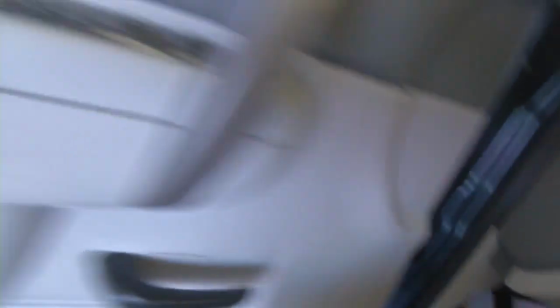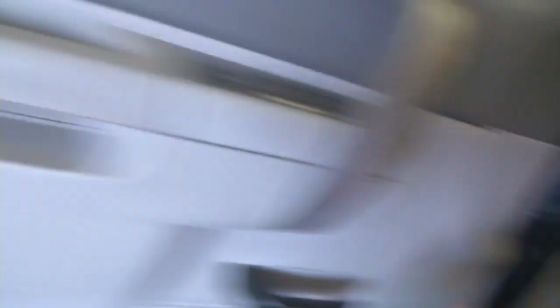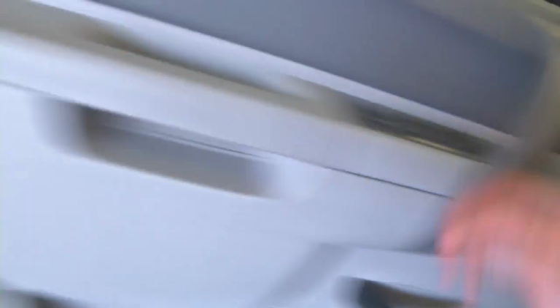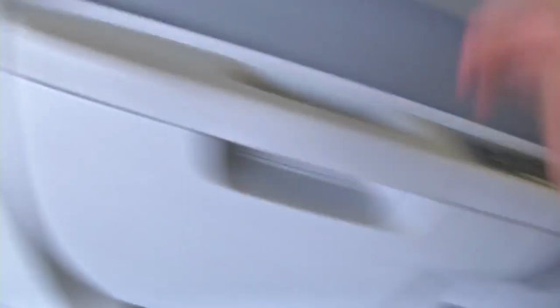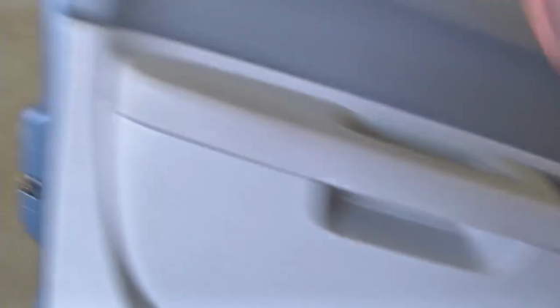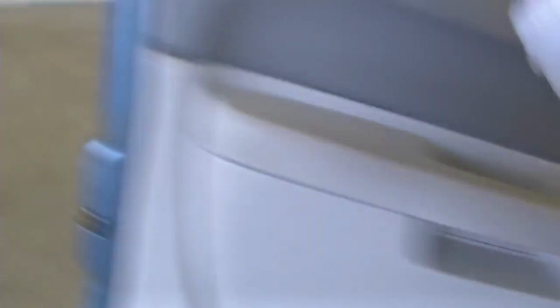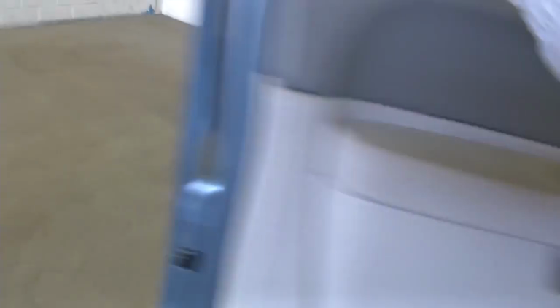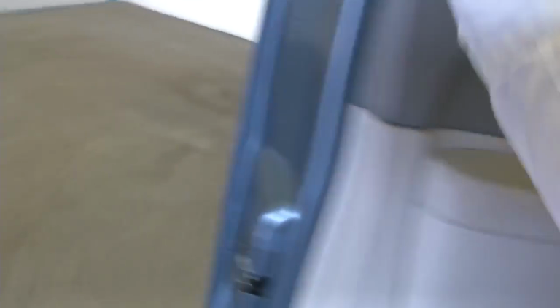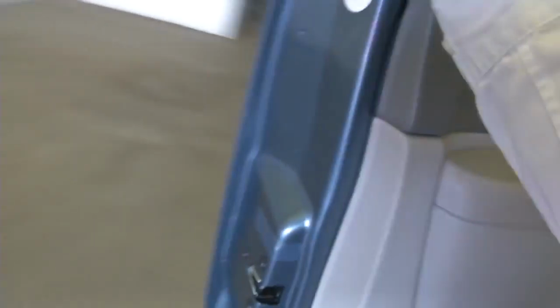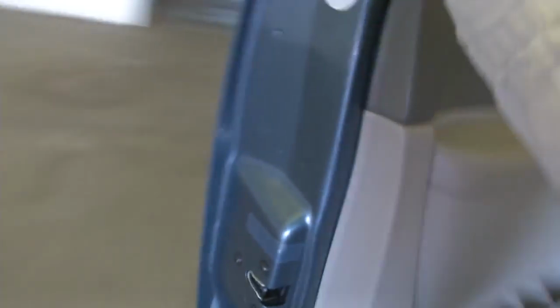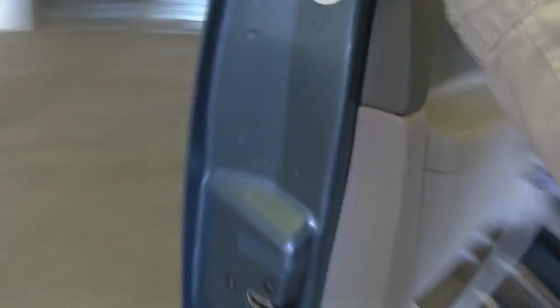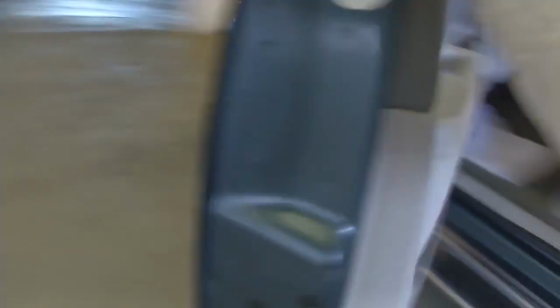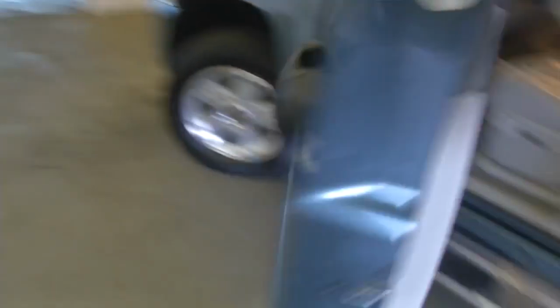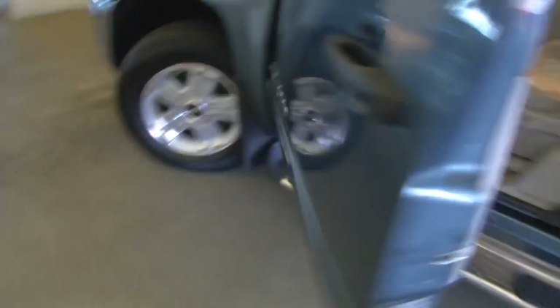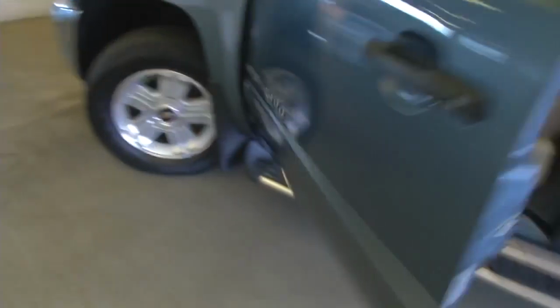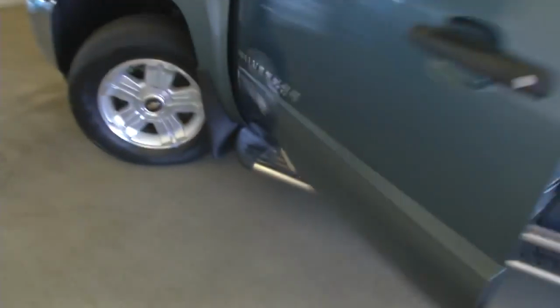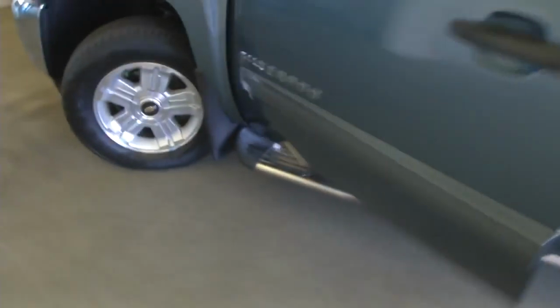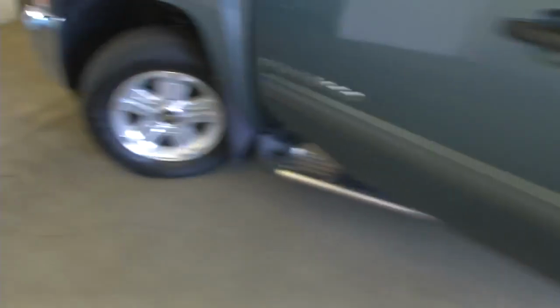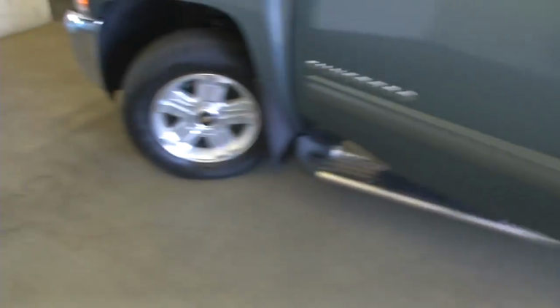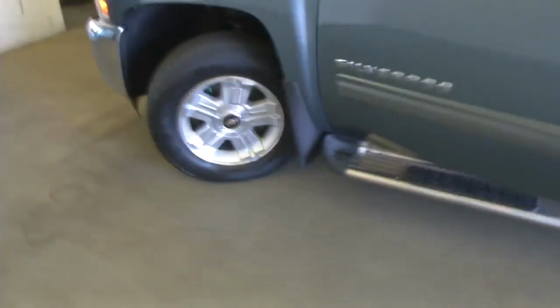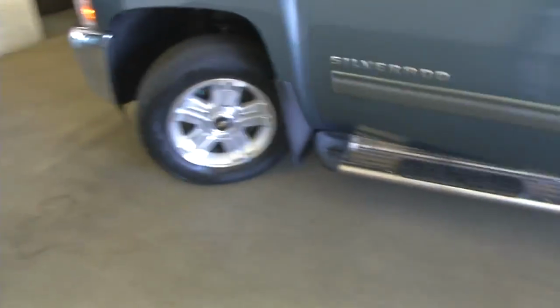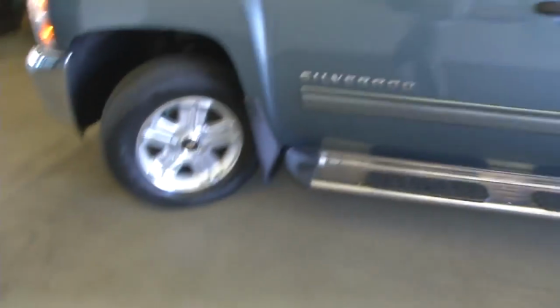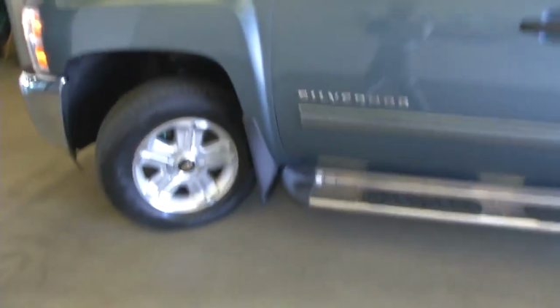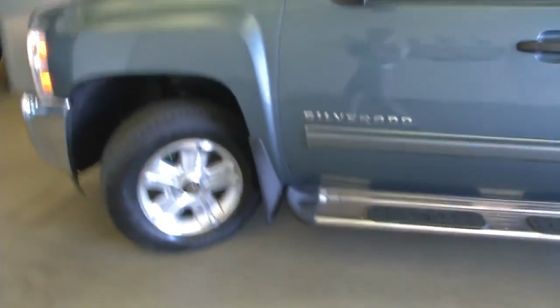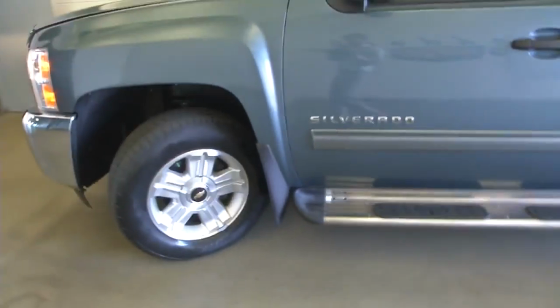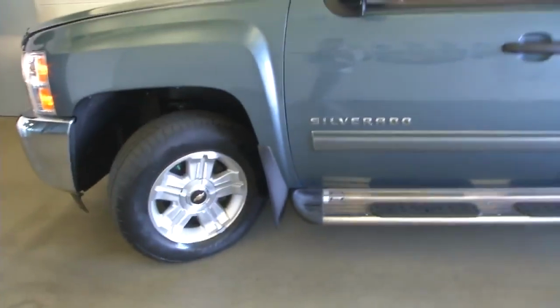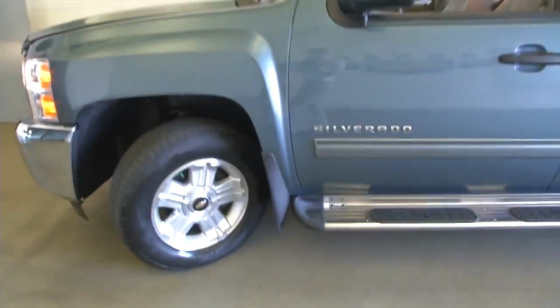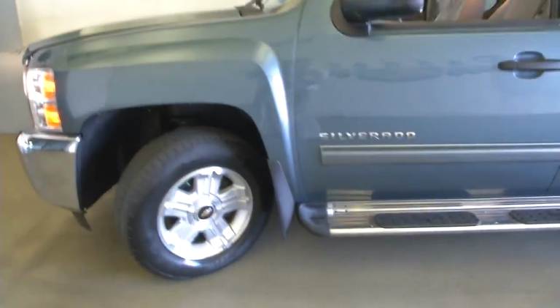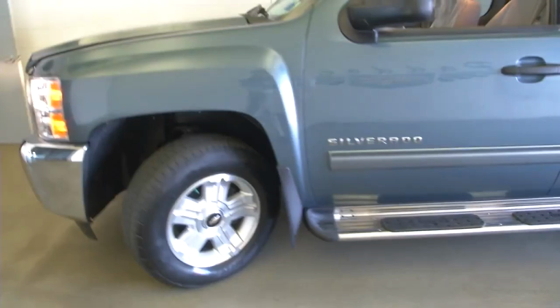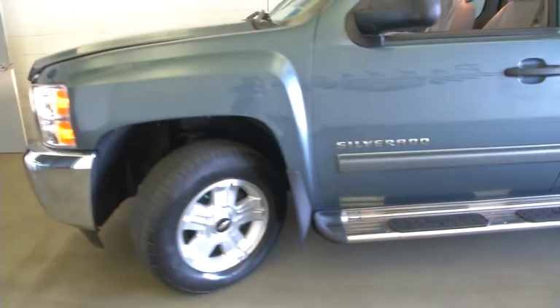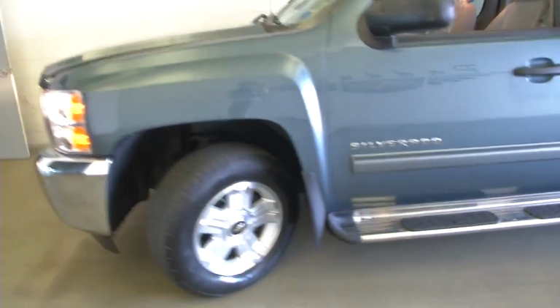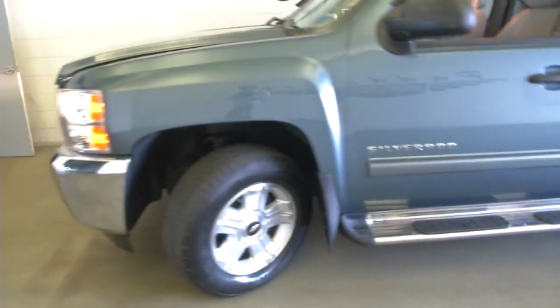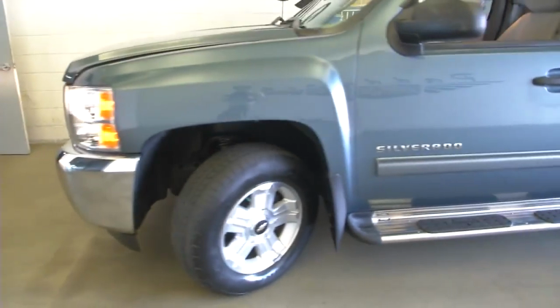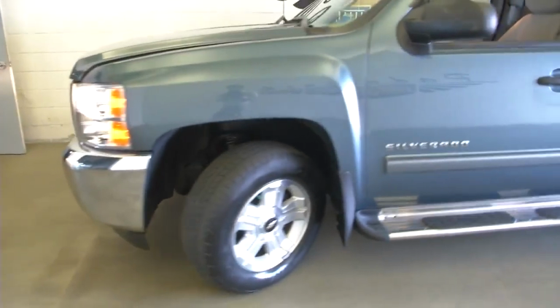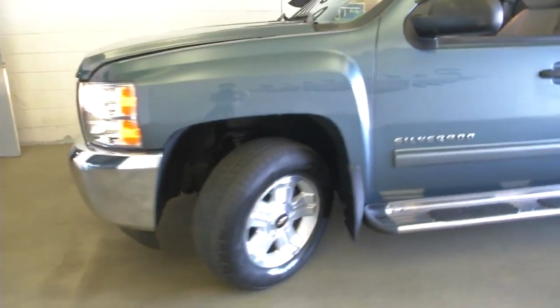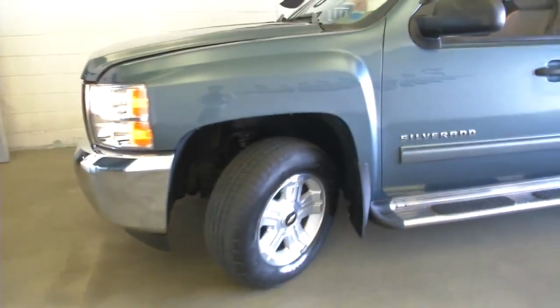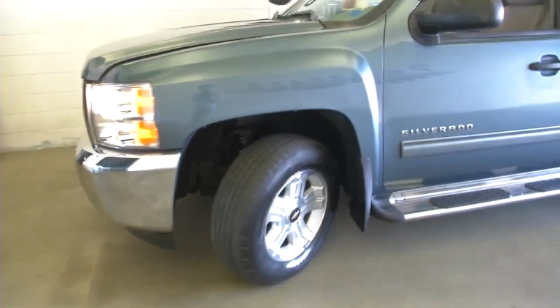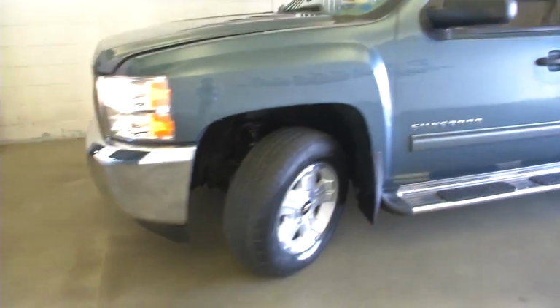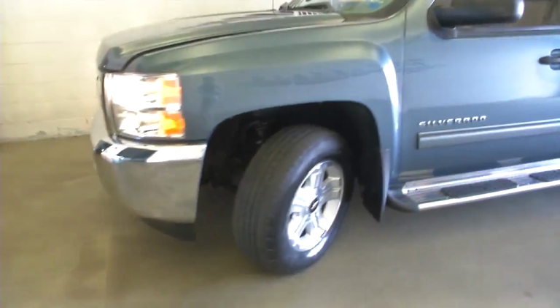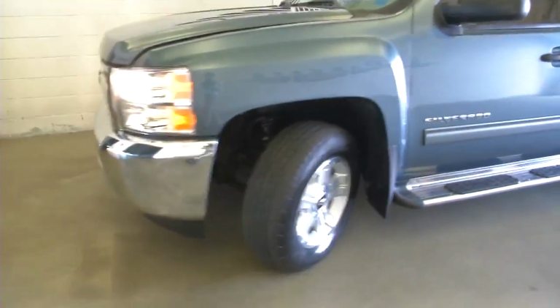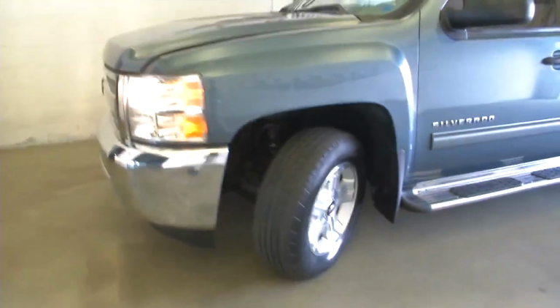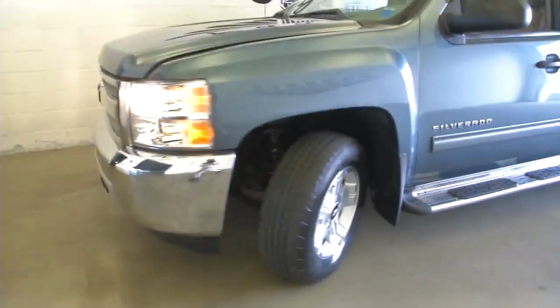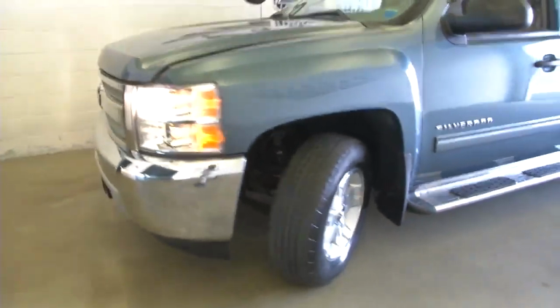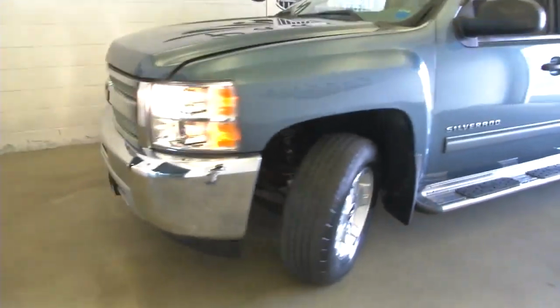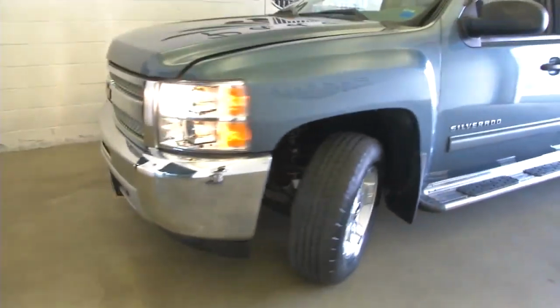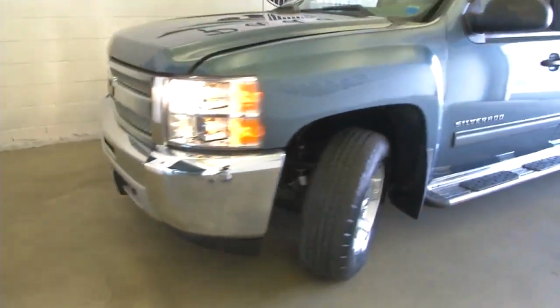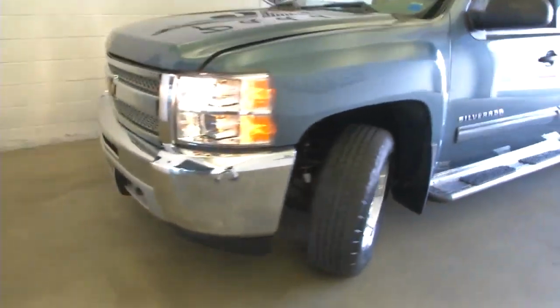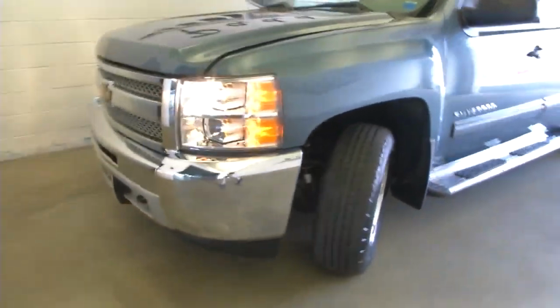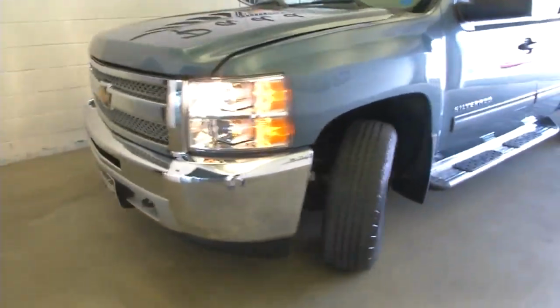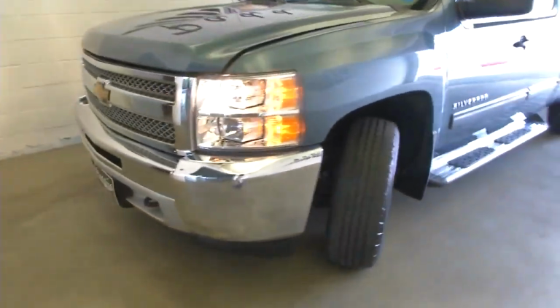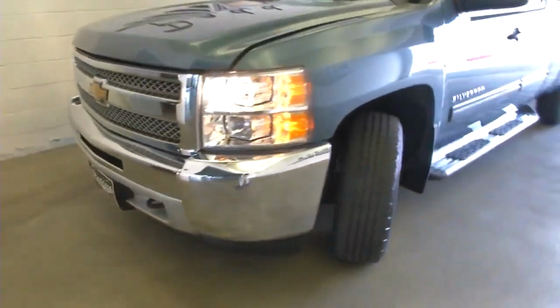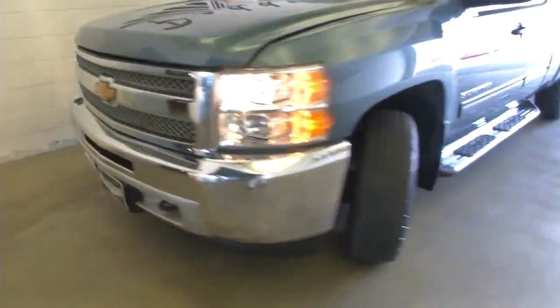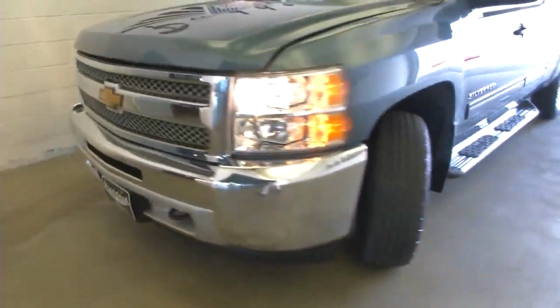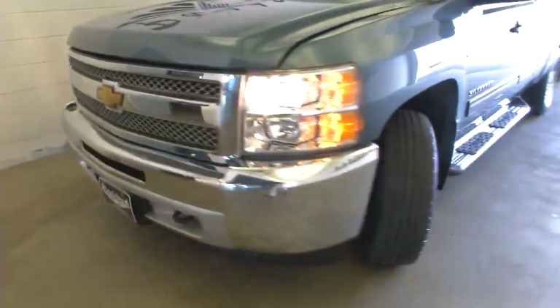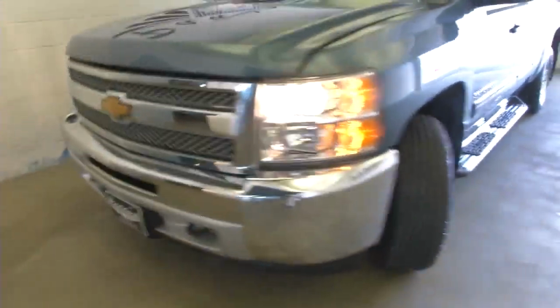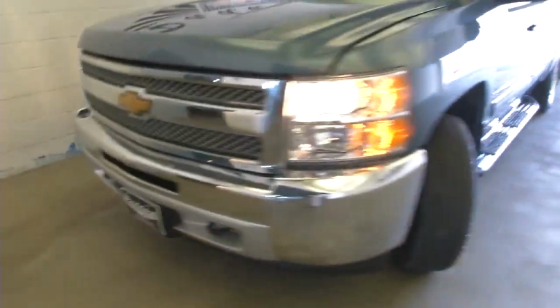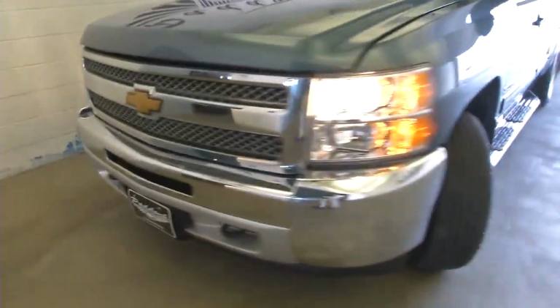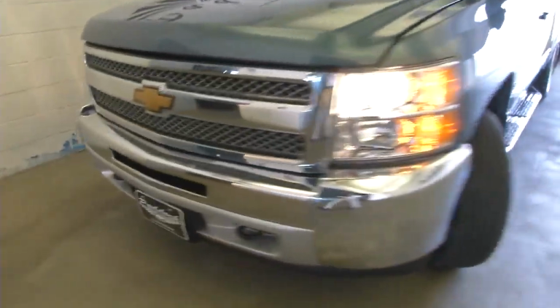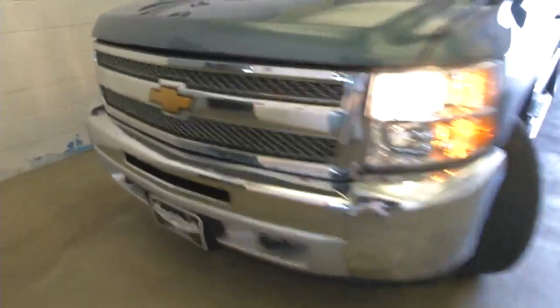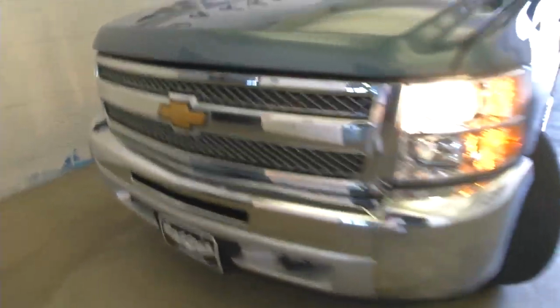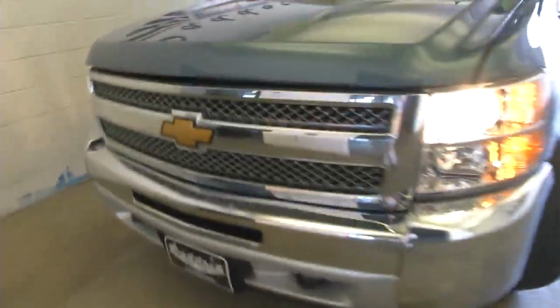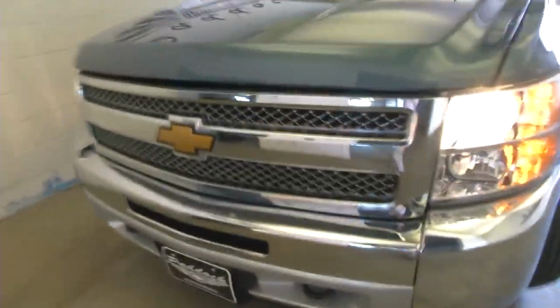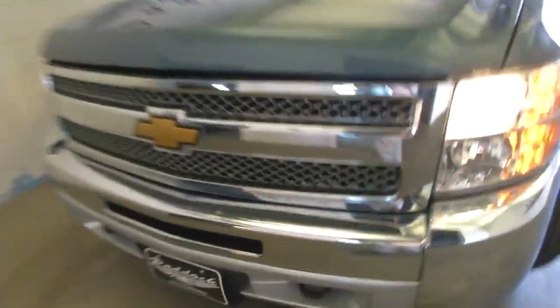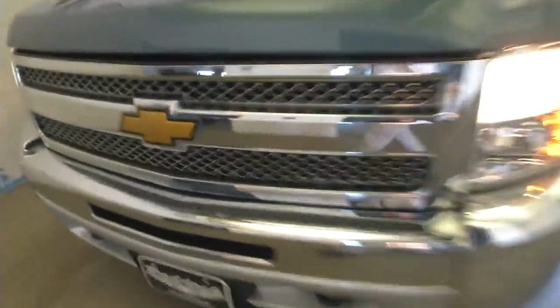It's got all the power controls — power windows, power locks, power mirrors — and a nice chrome finish on the grille.